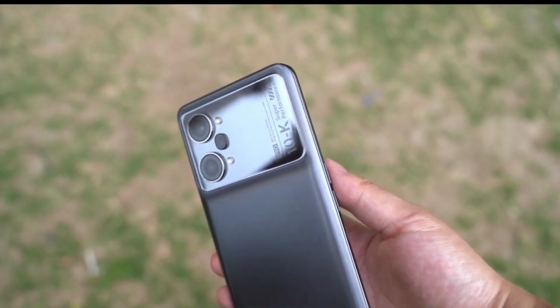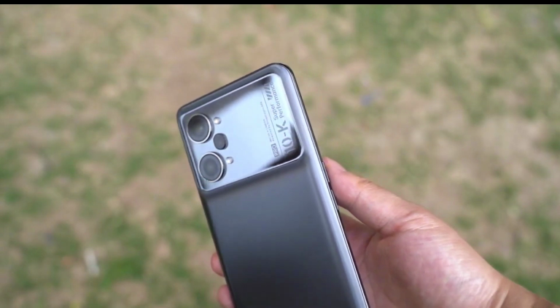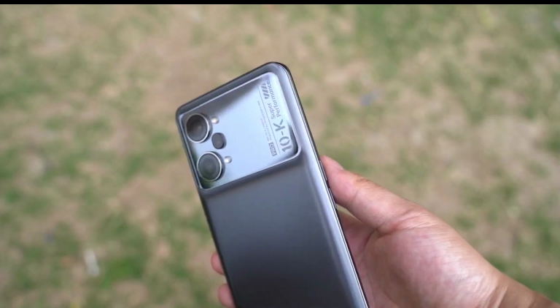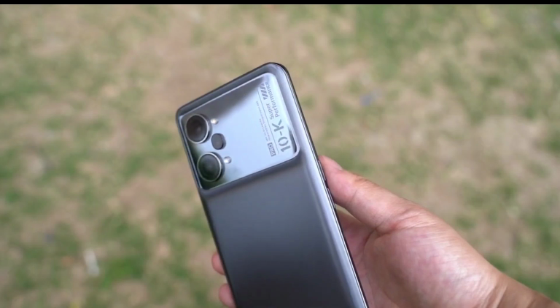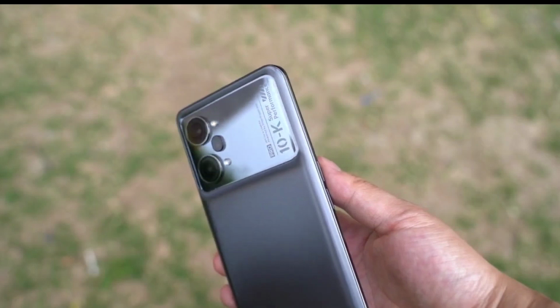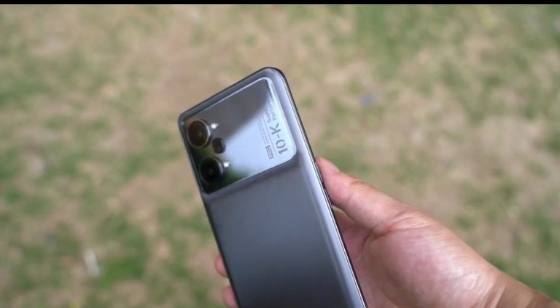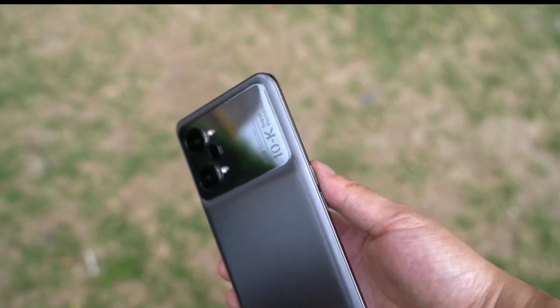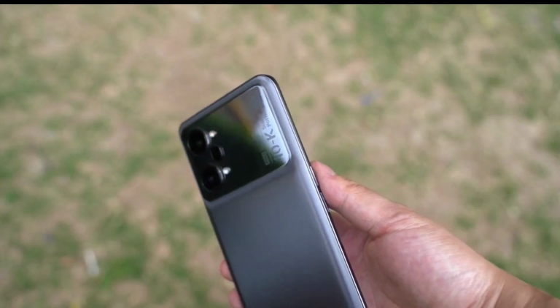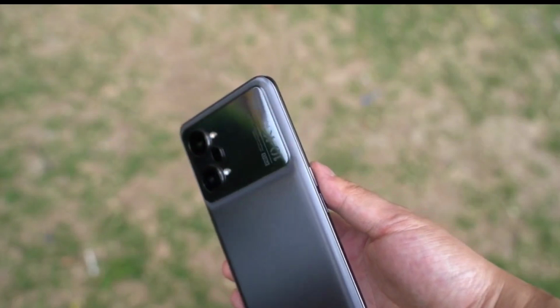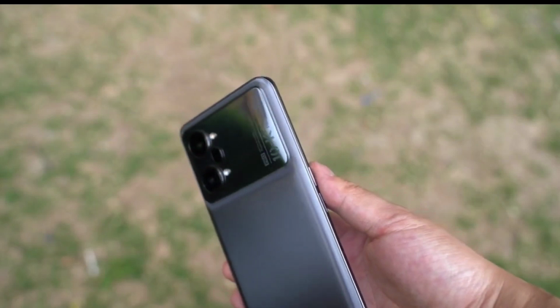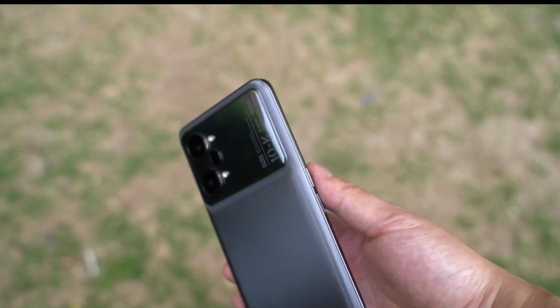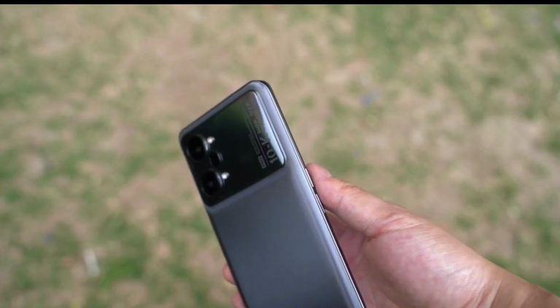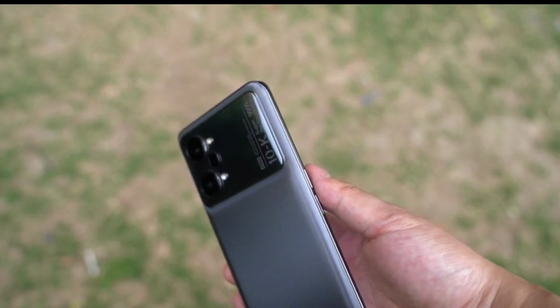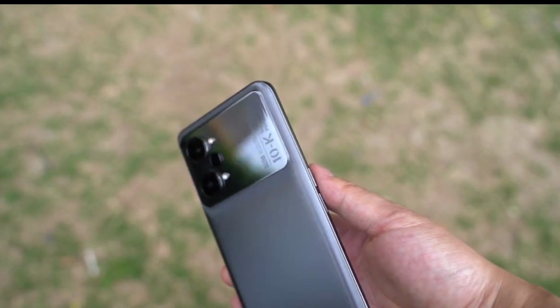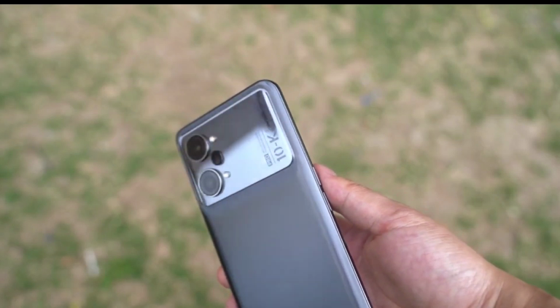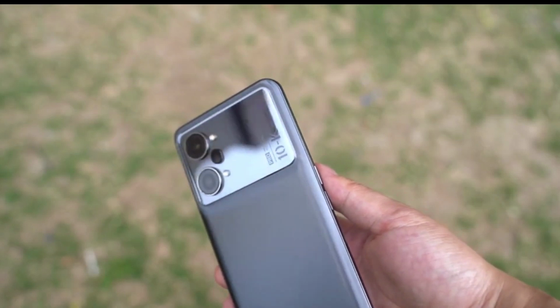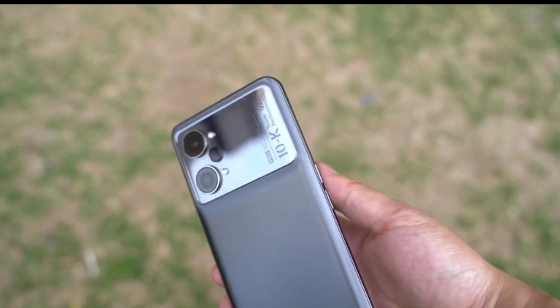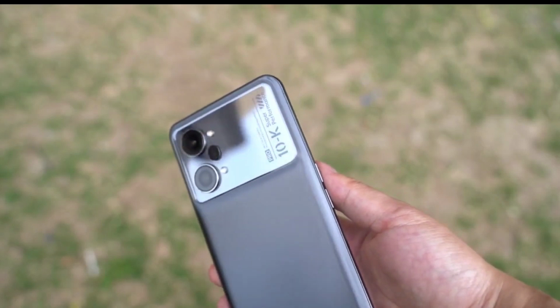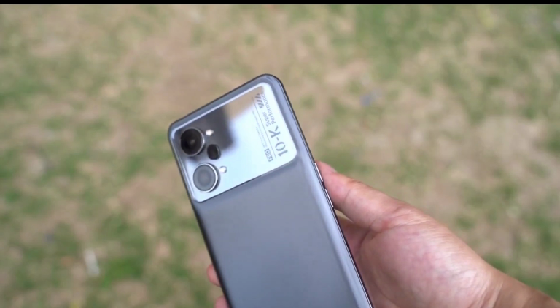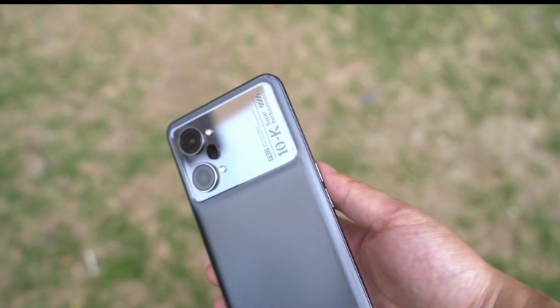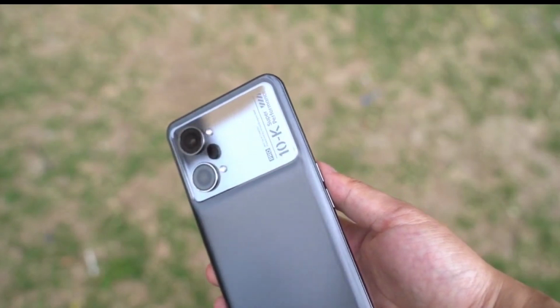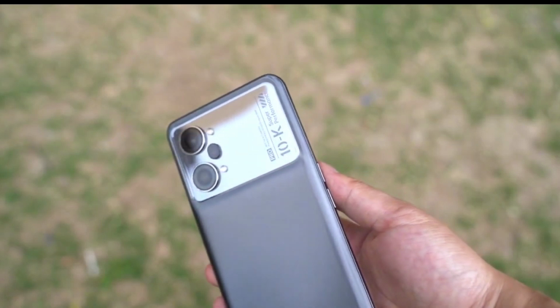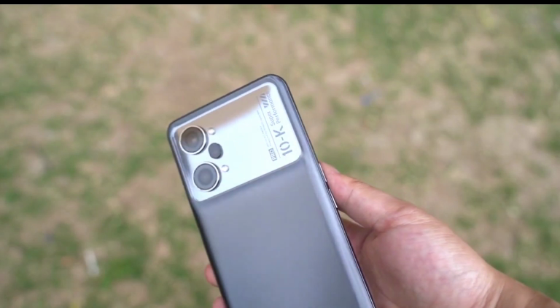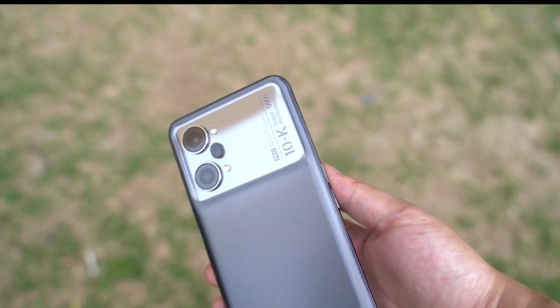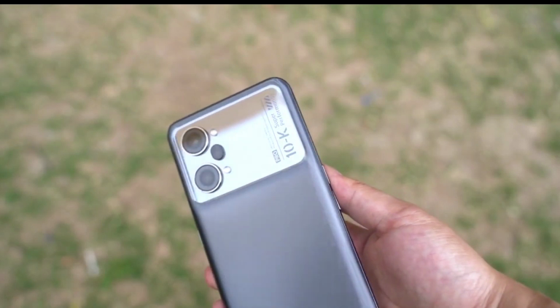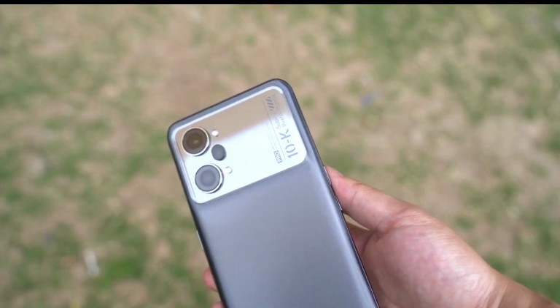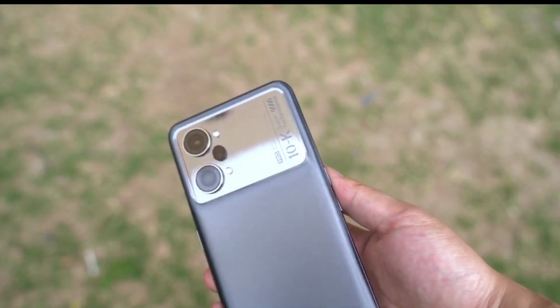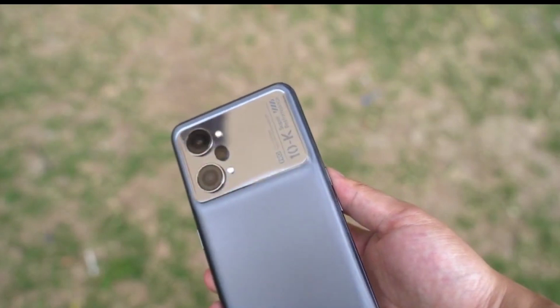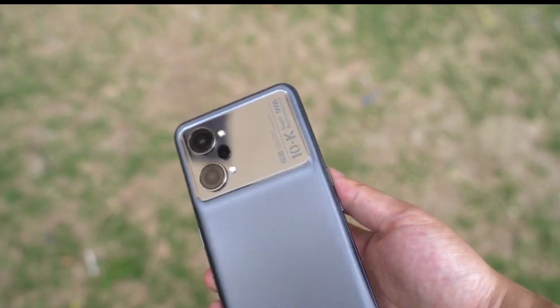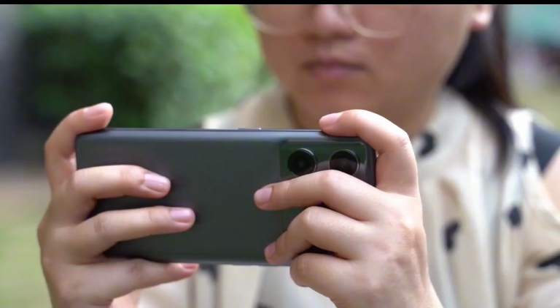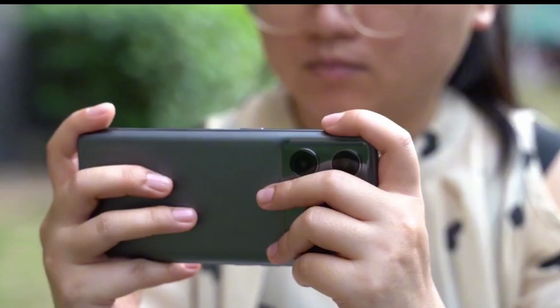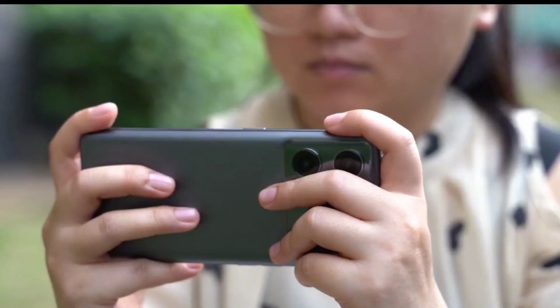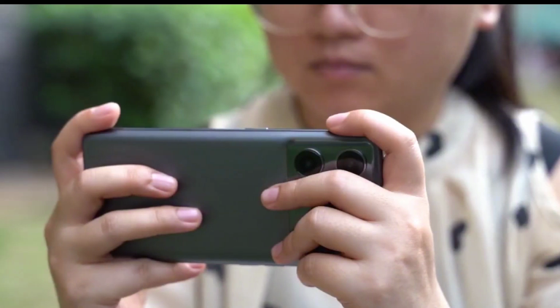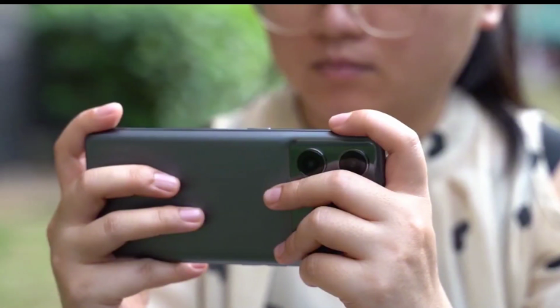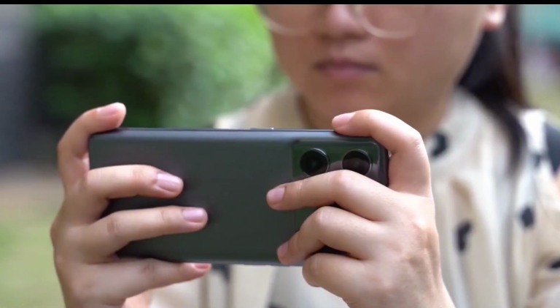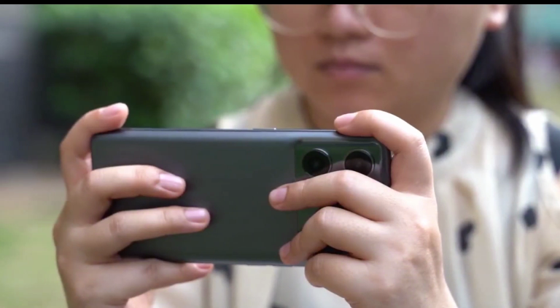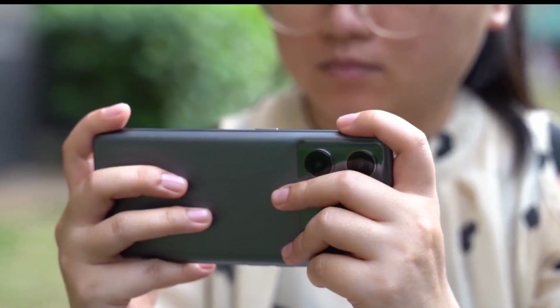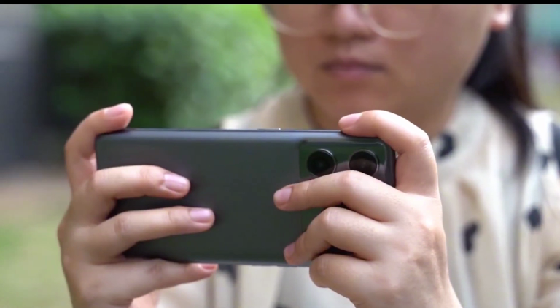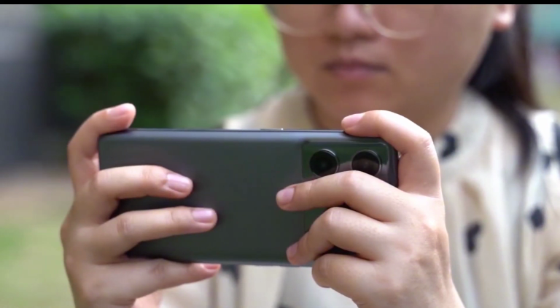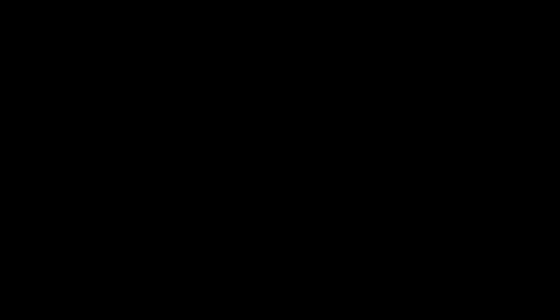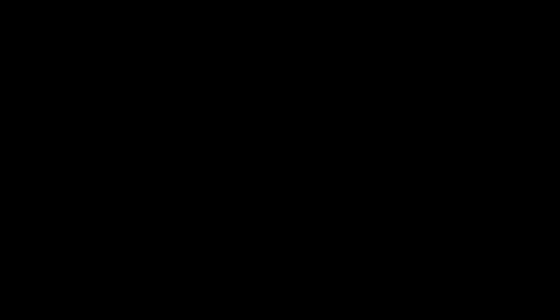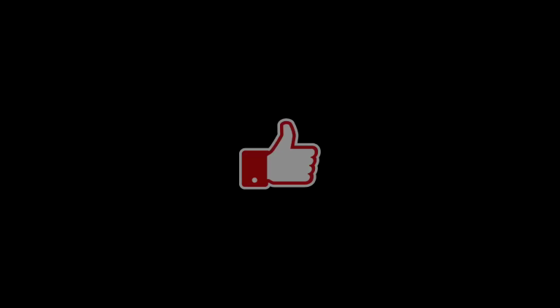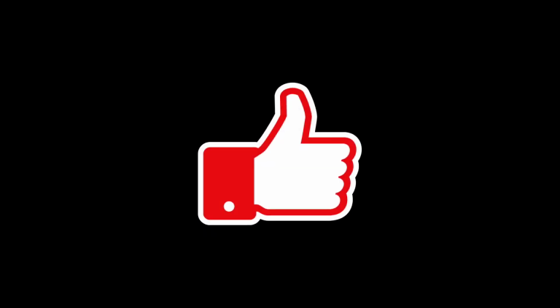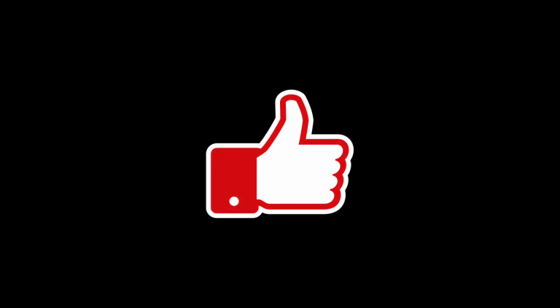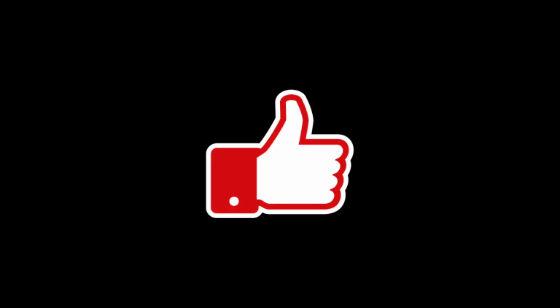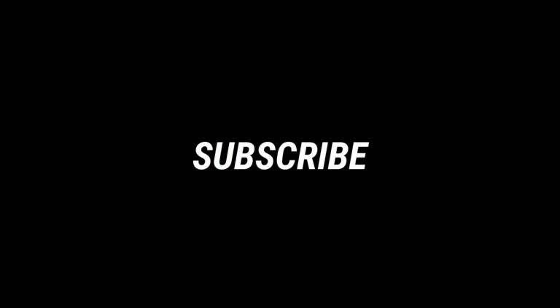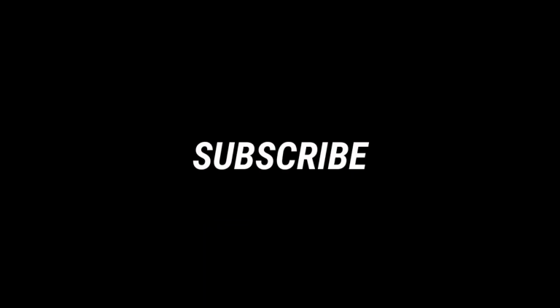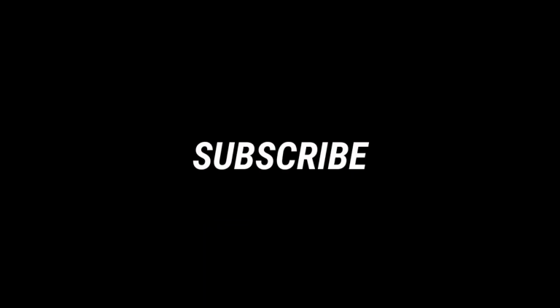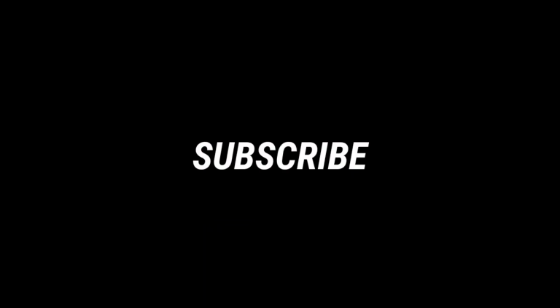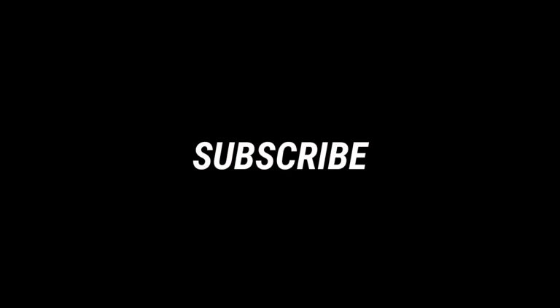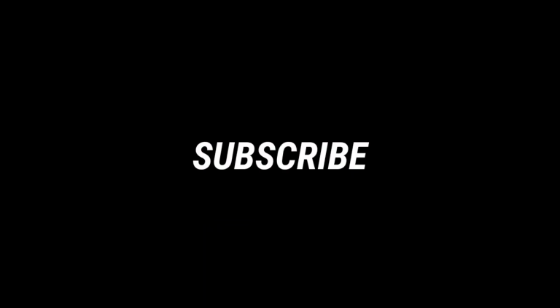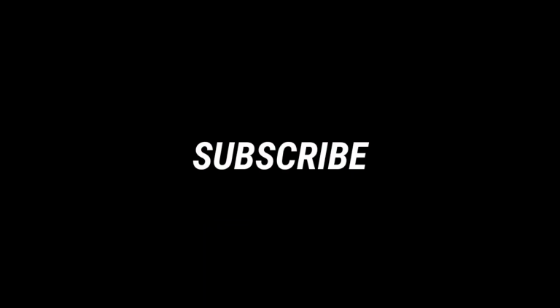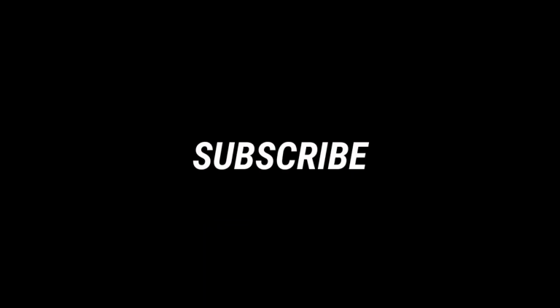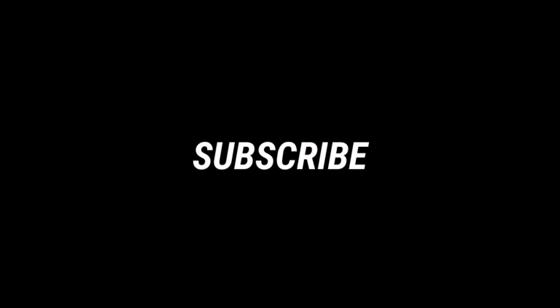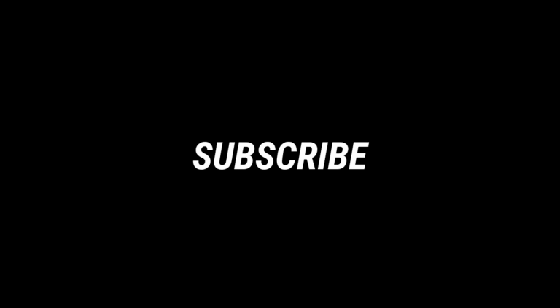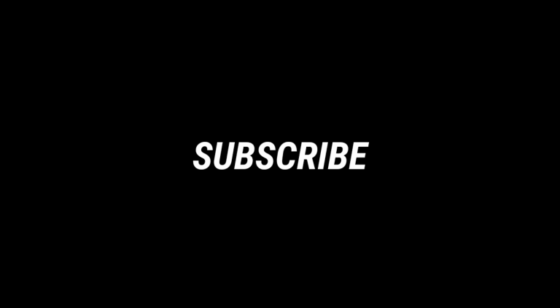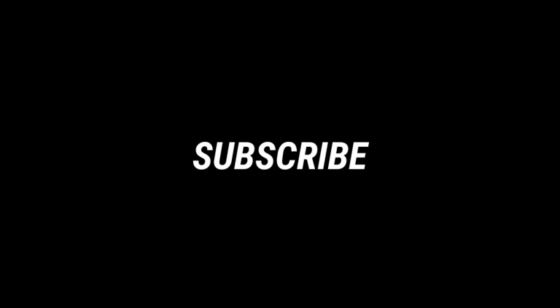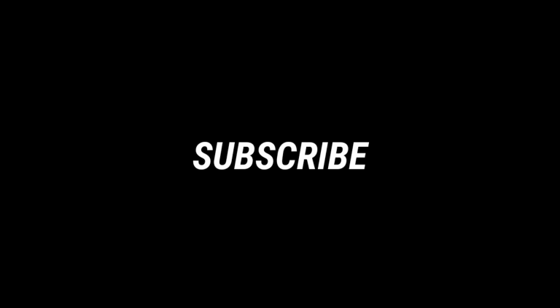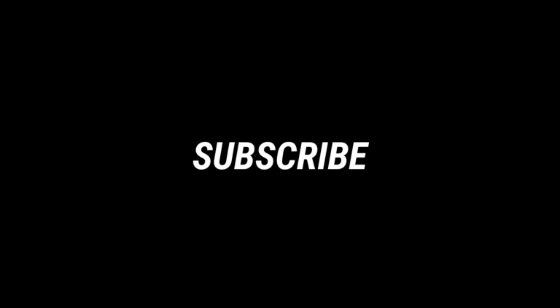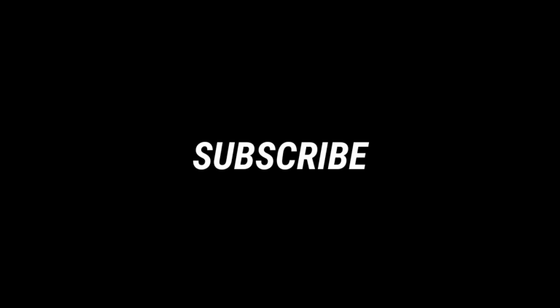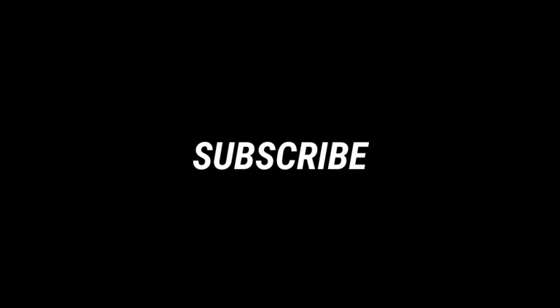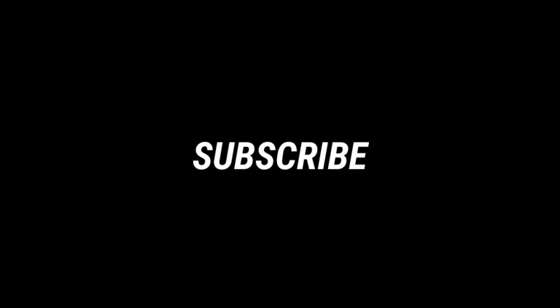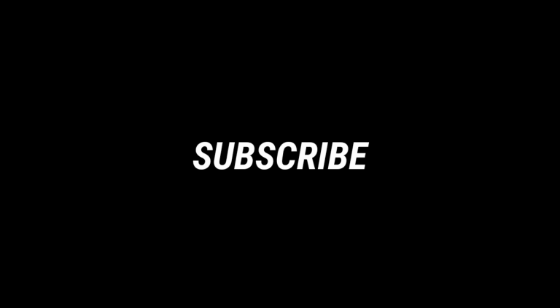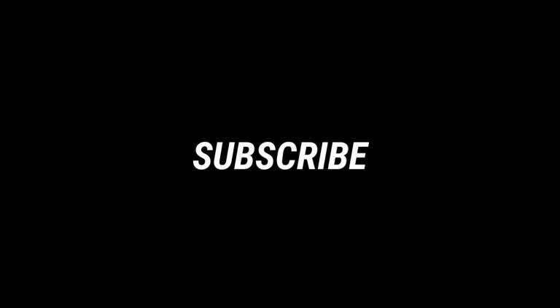So this is our Oppo K10 Pro overview video. Thanks for watching and I will meet you guys in the next one. Like, subscribe, and peace out.